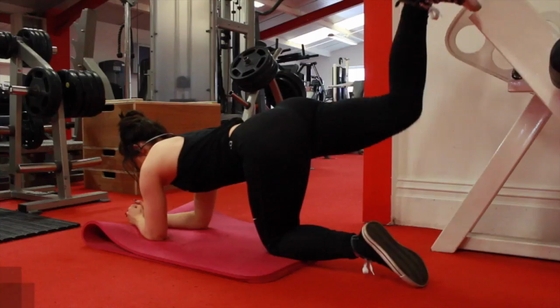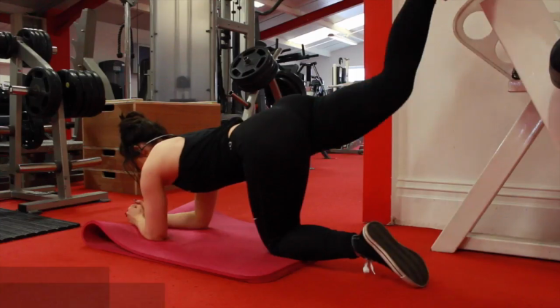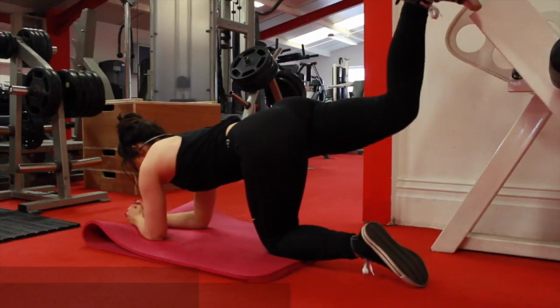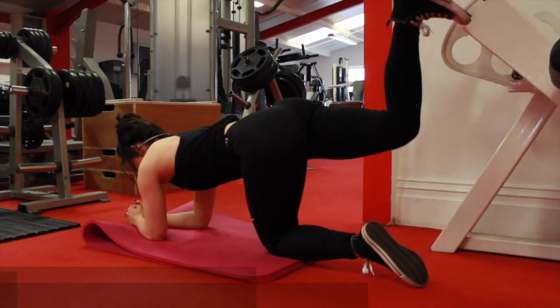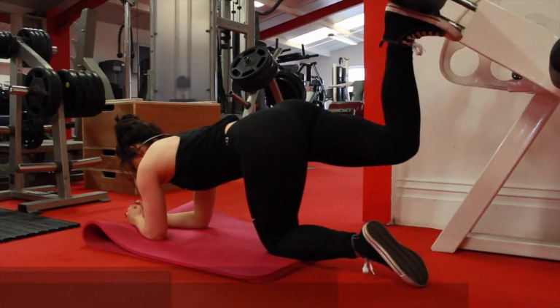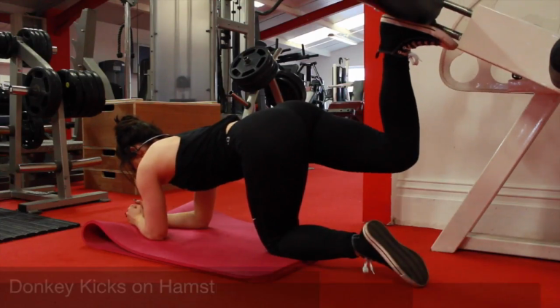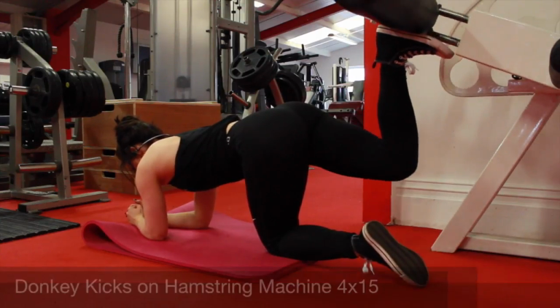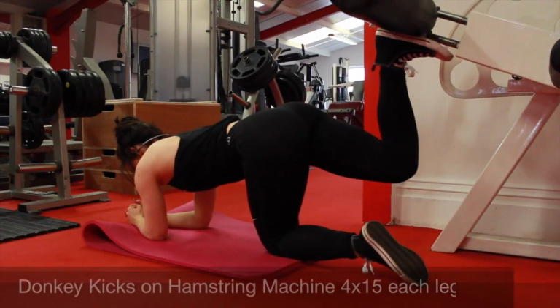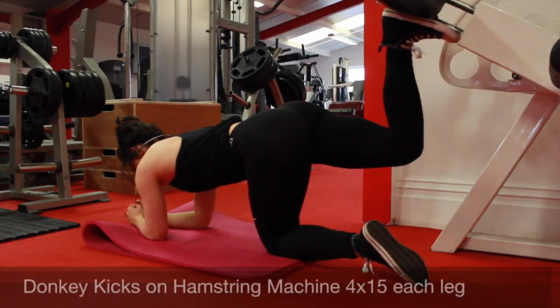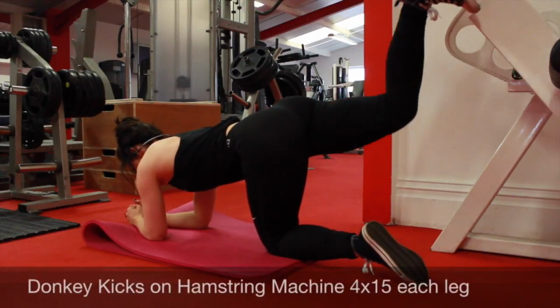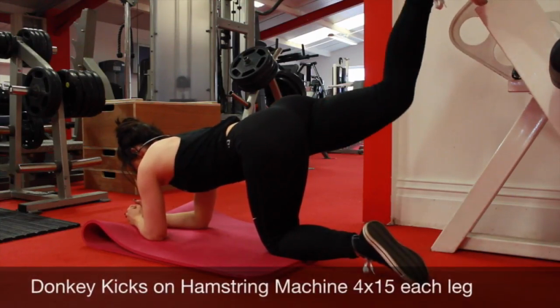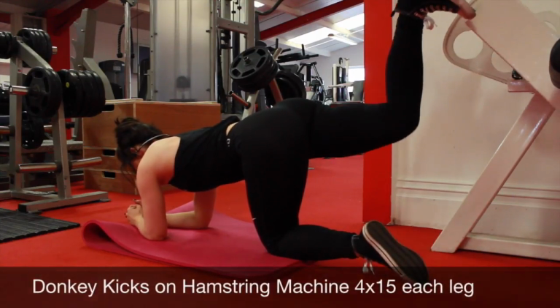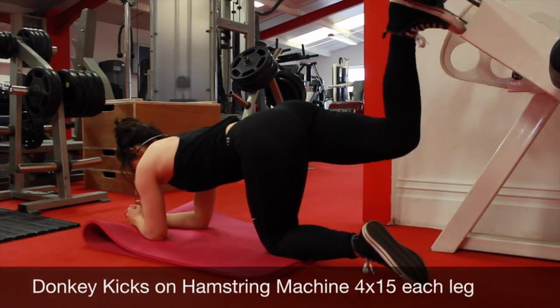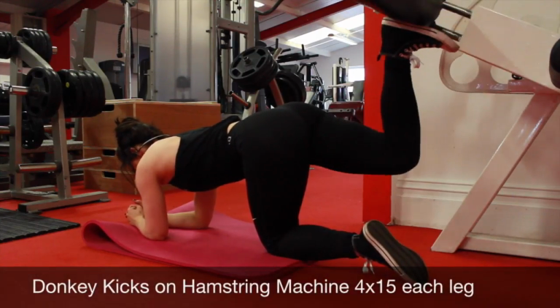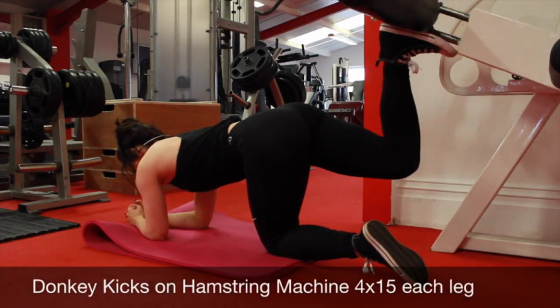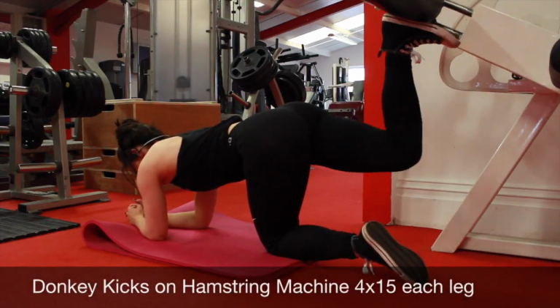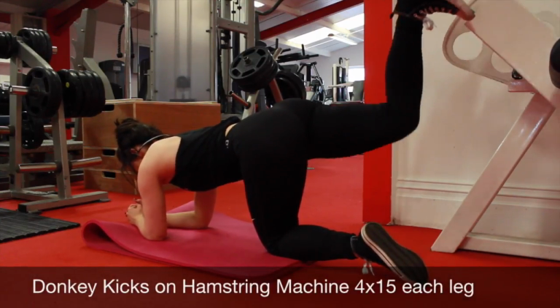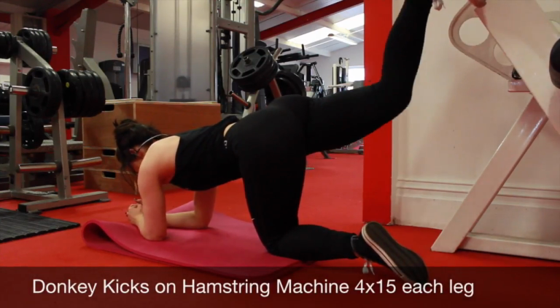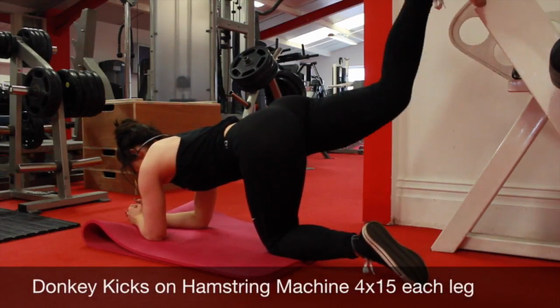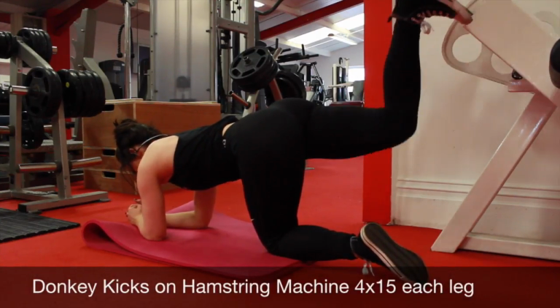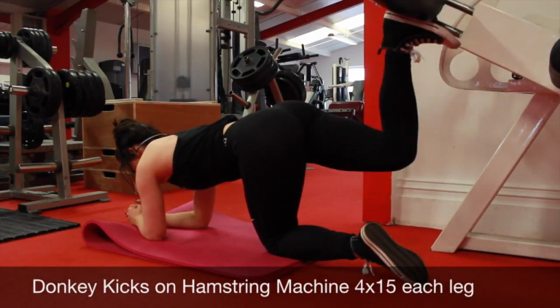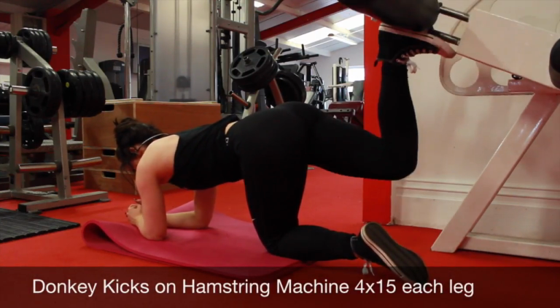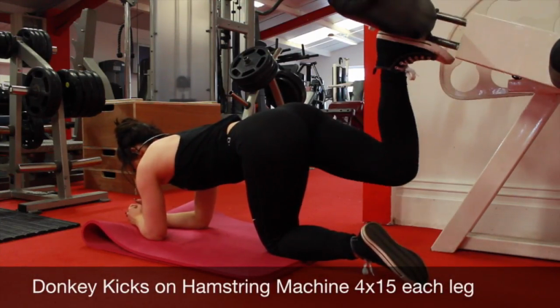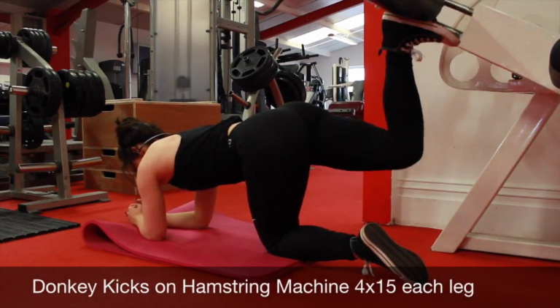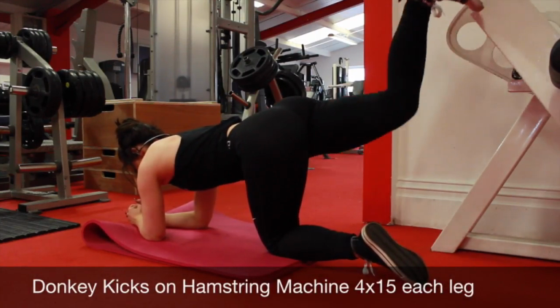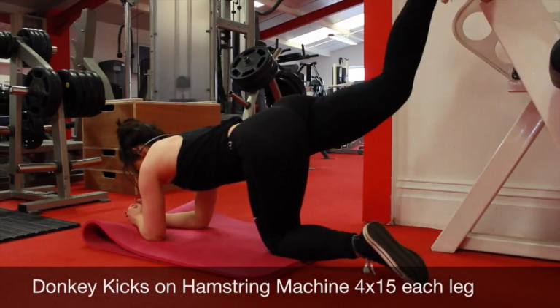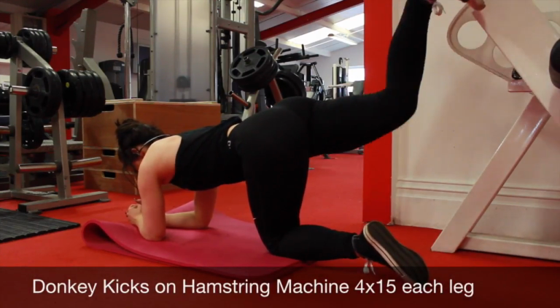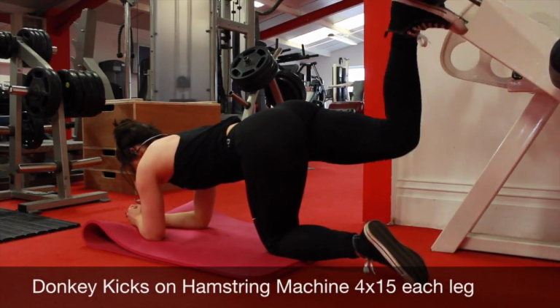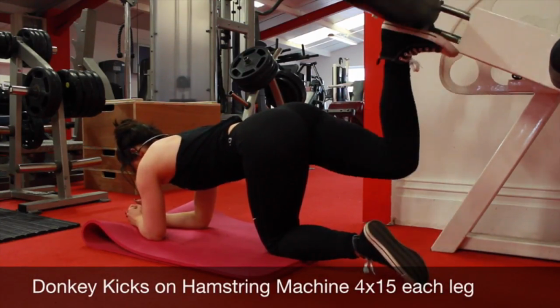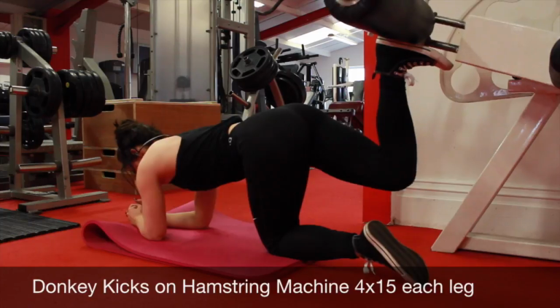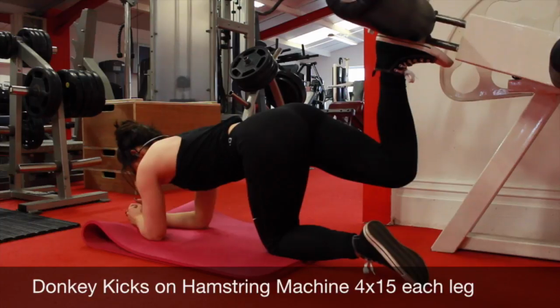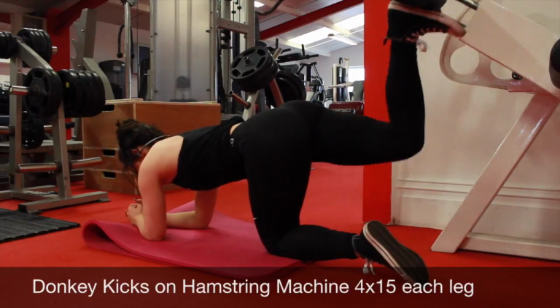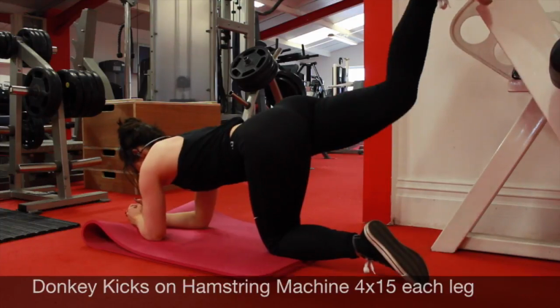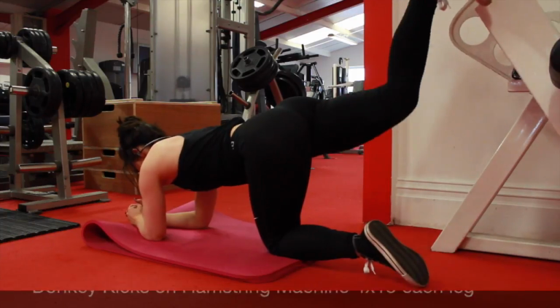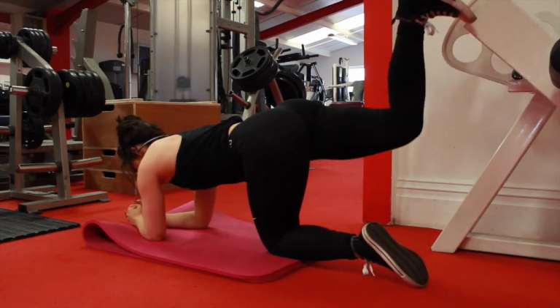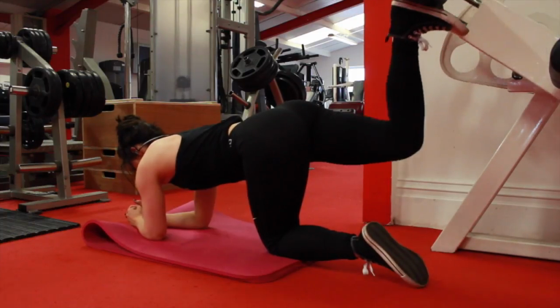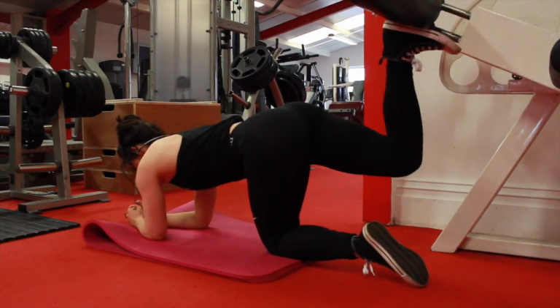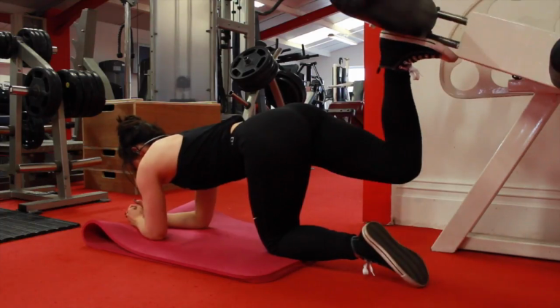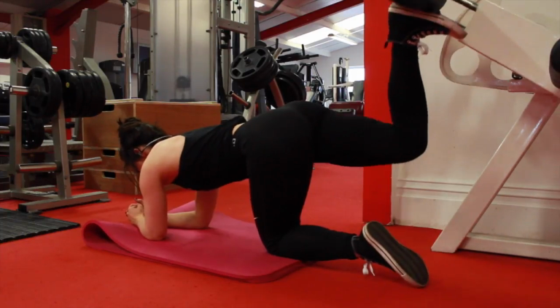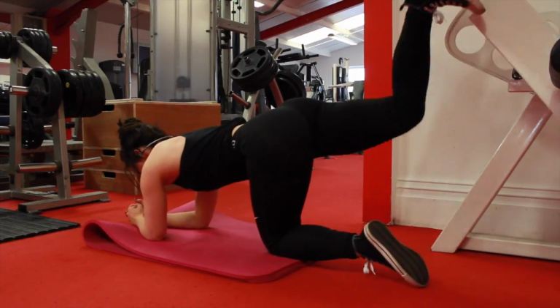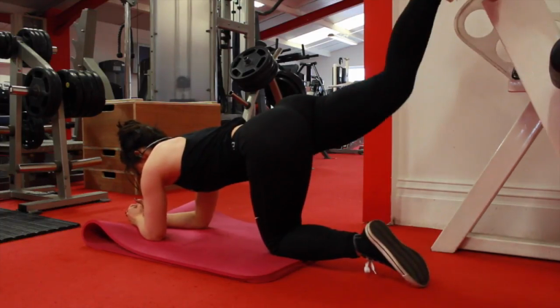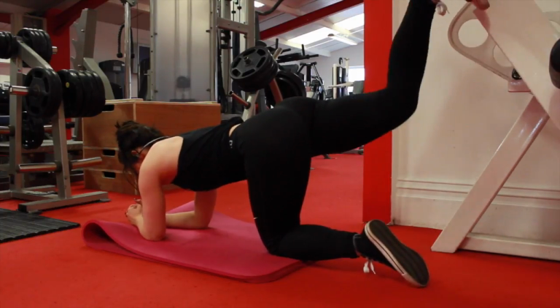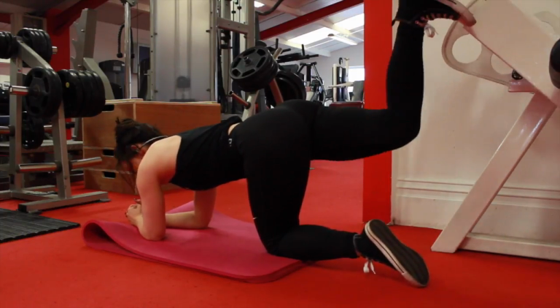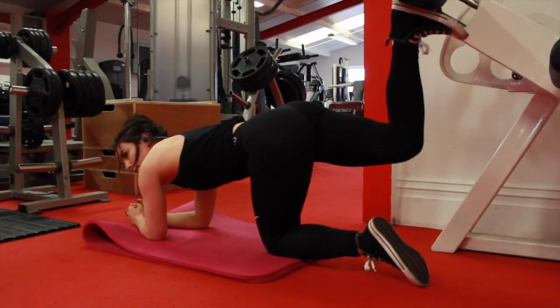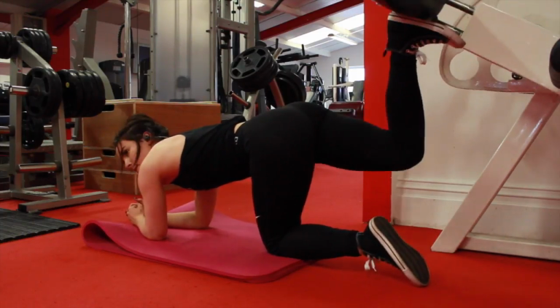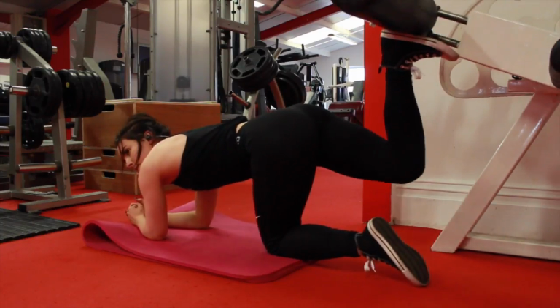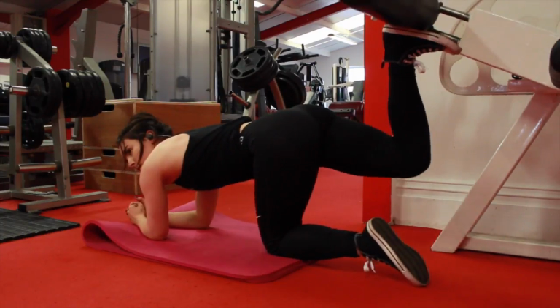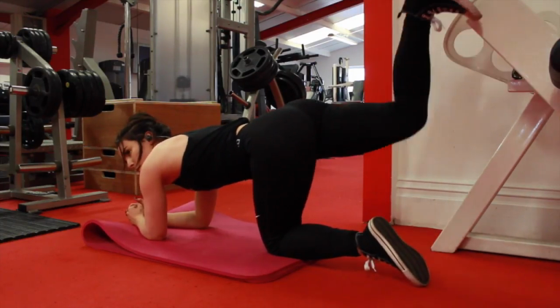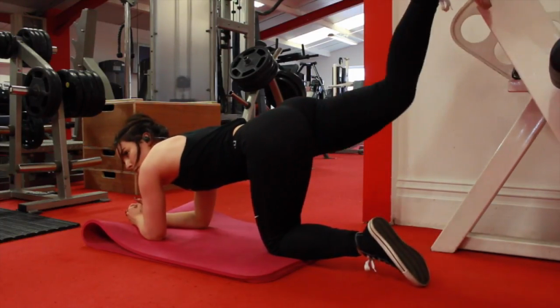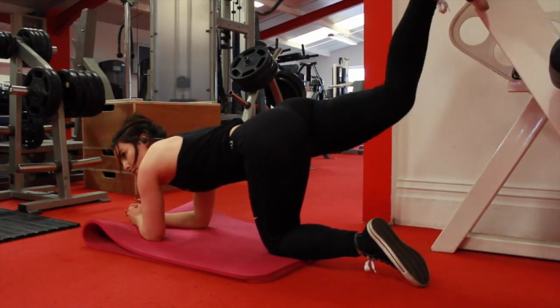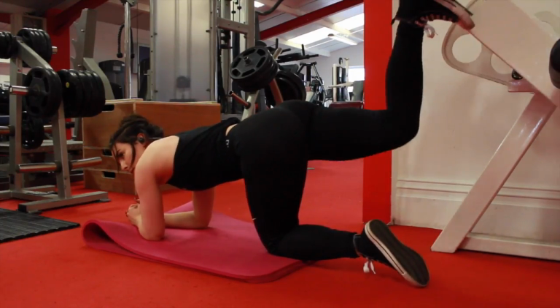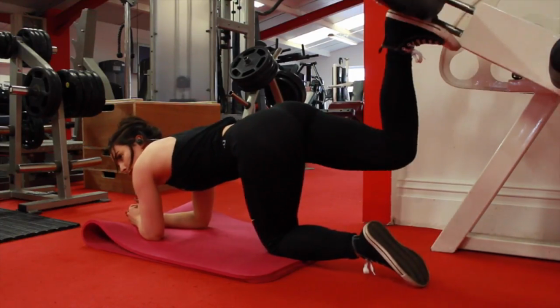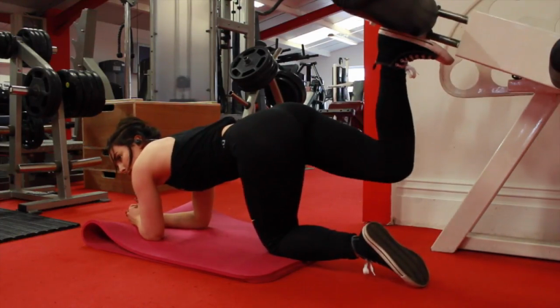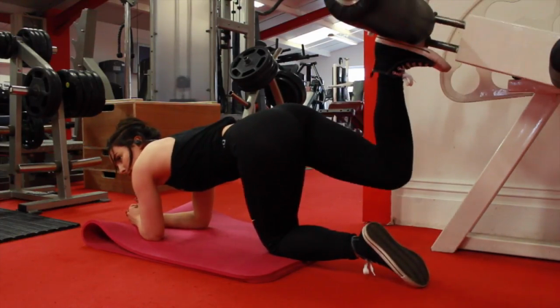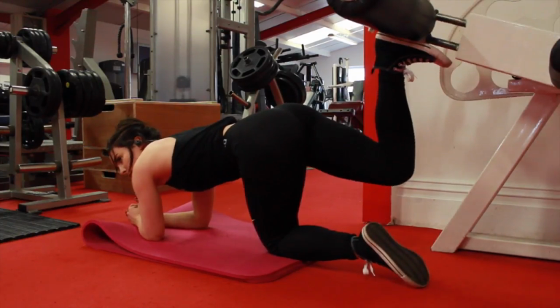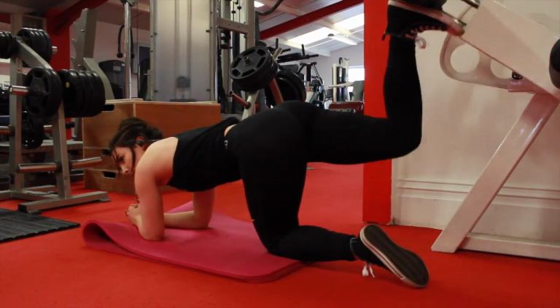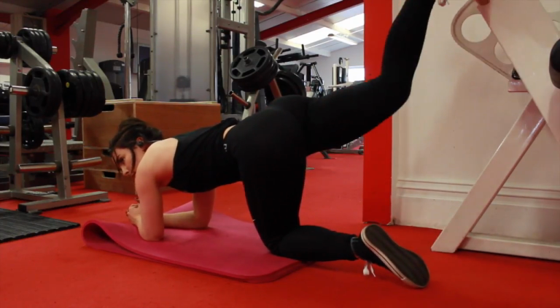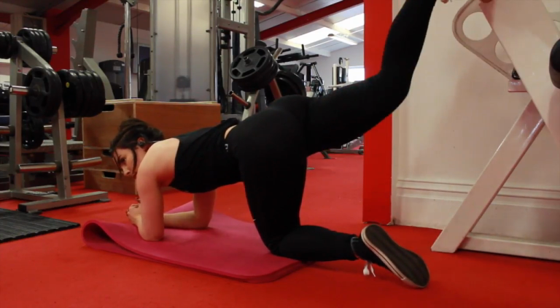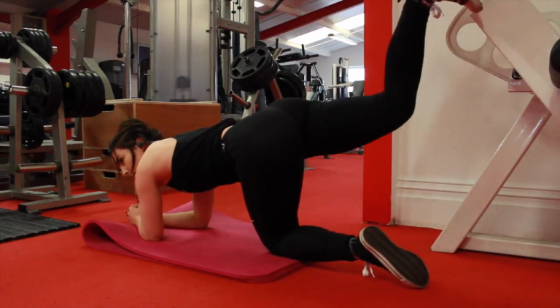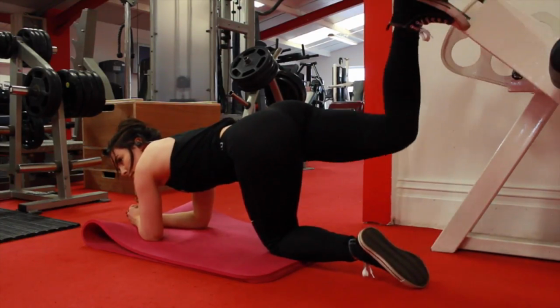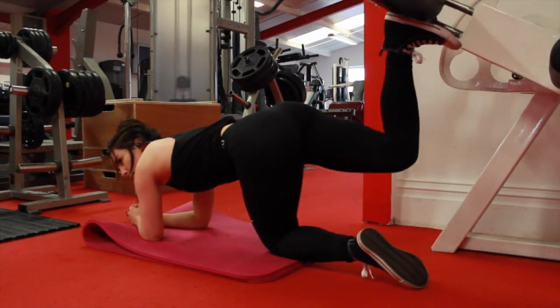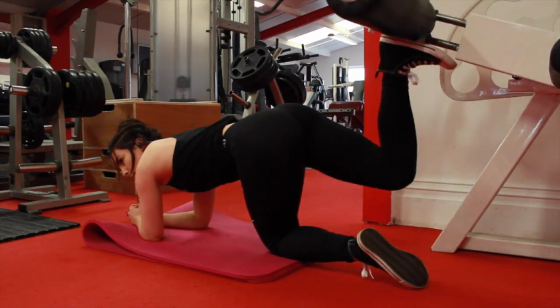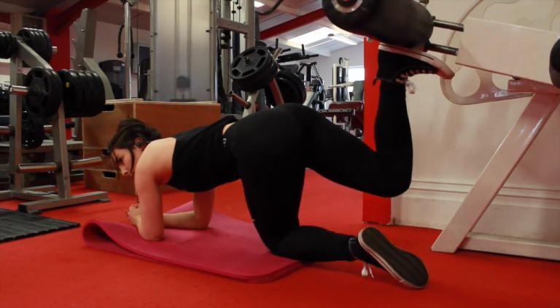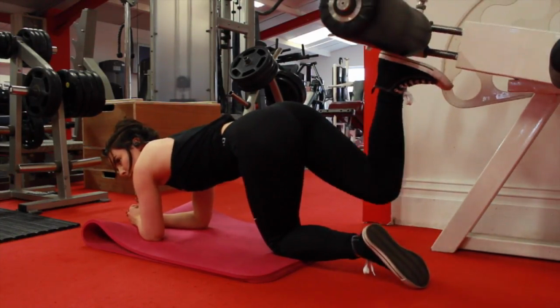Then I finished off with some donkey kicks on the hamstring machine — I find these really effective. And then I did some calf raises.